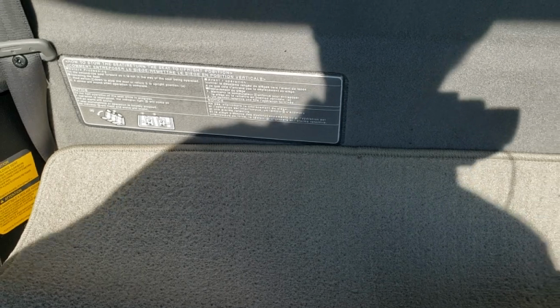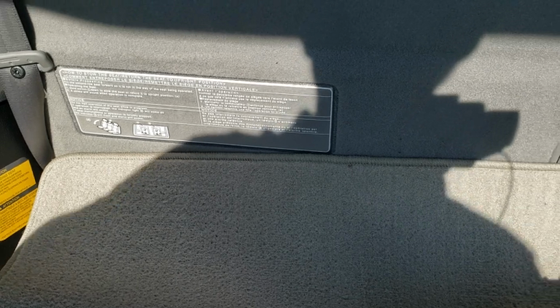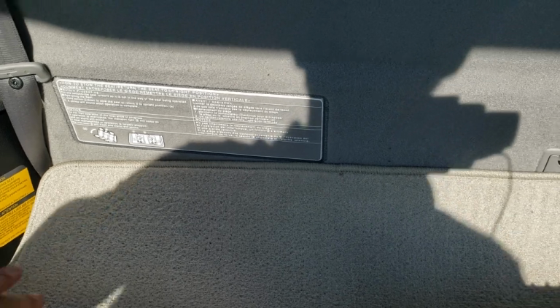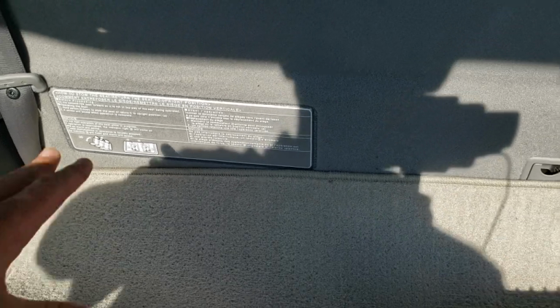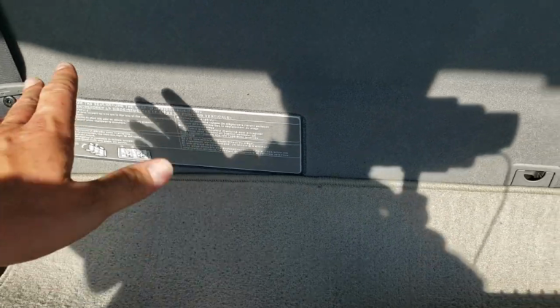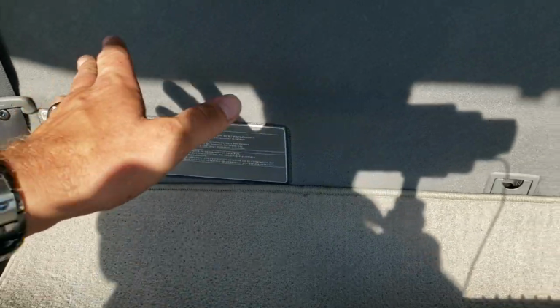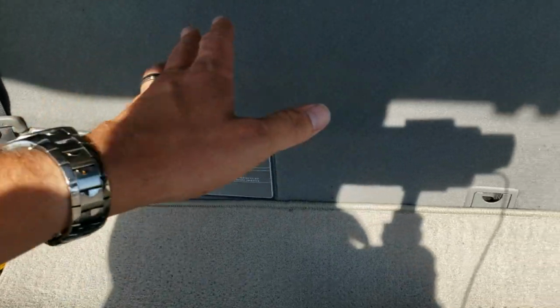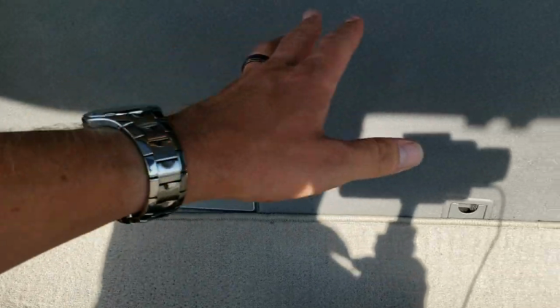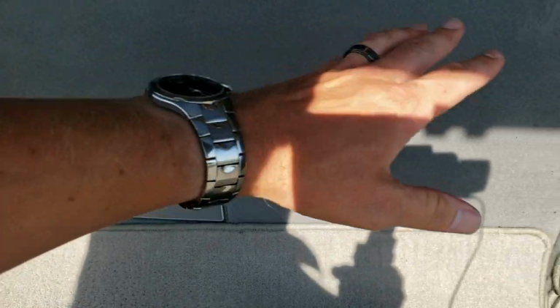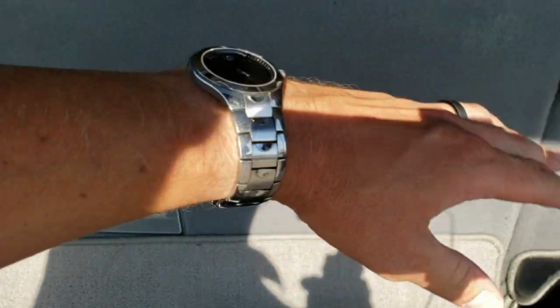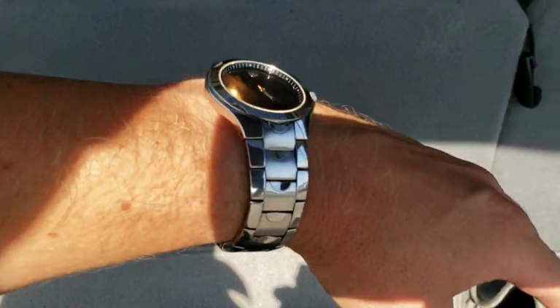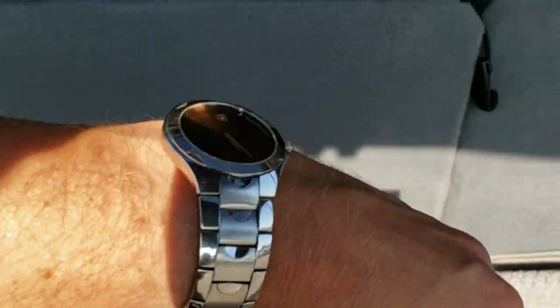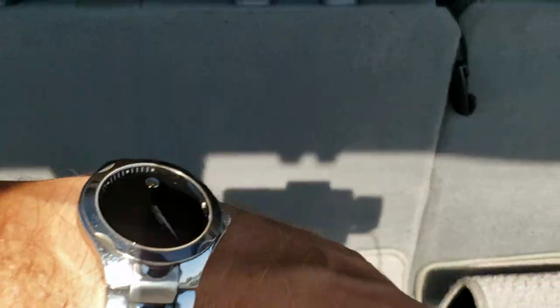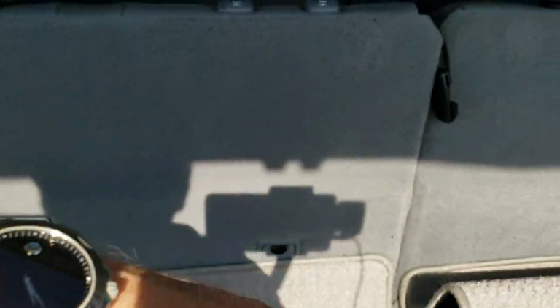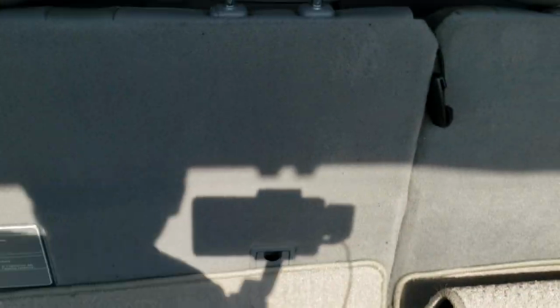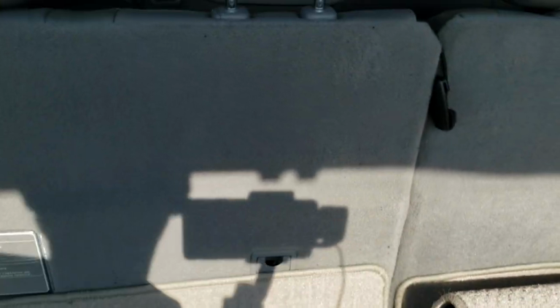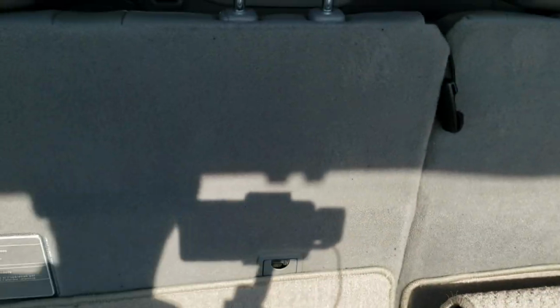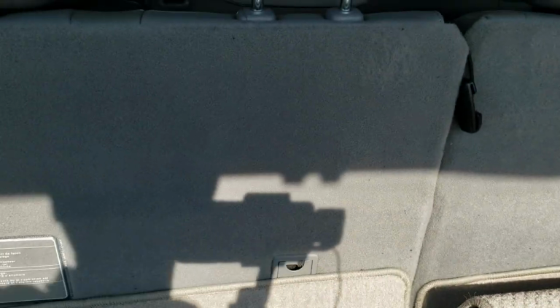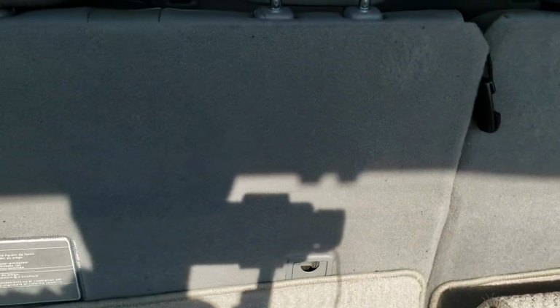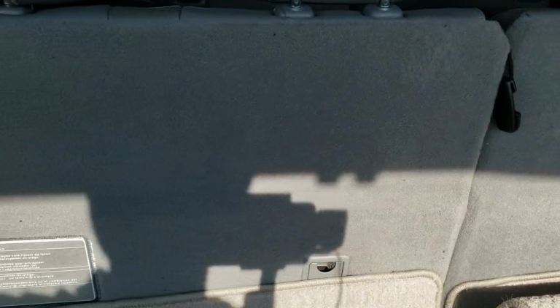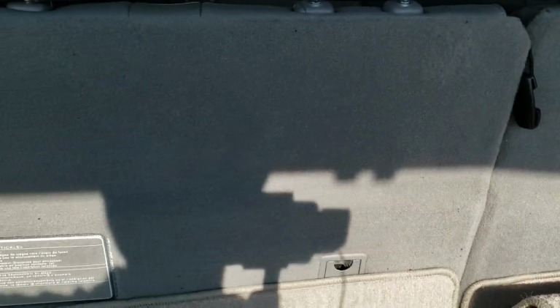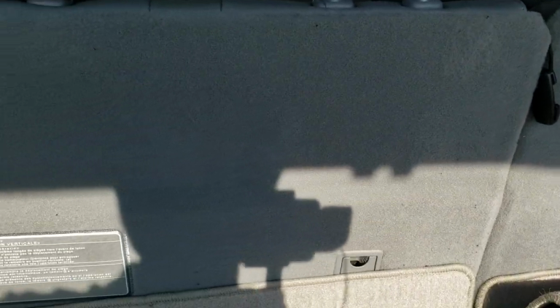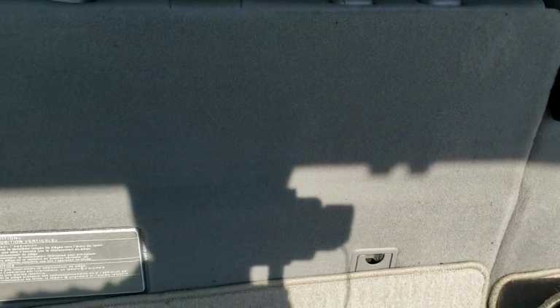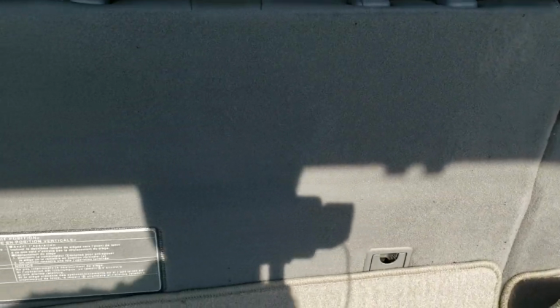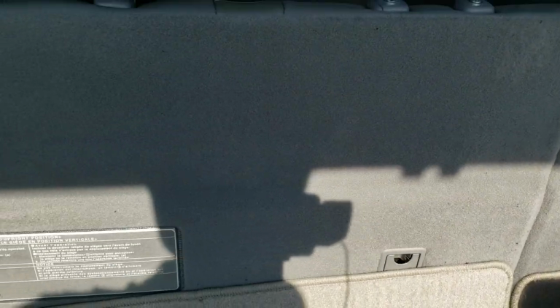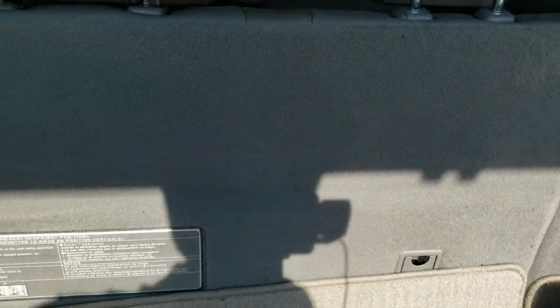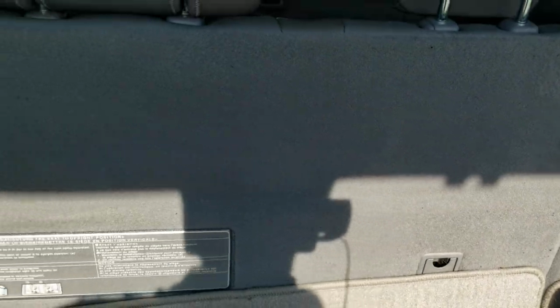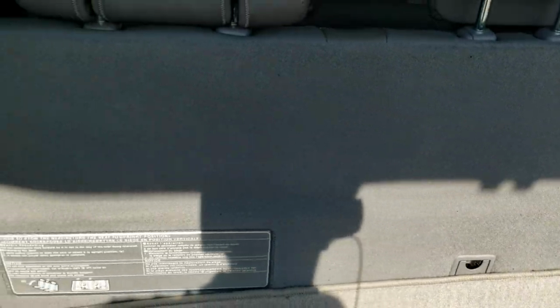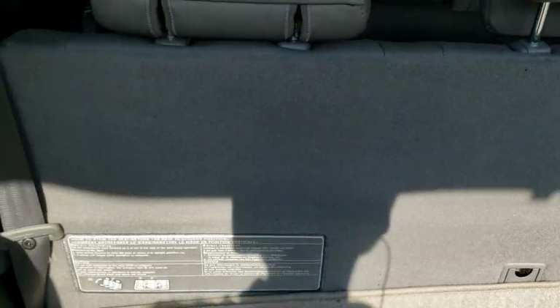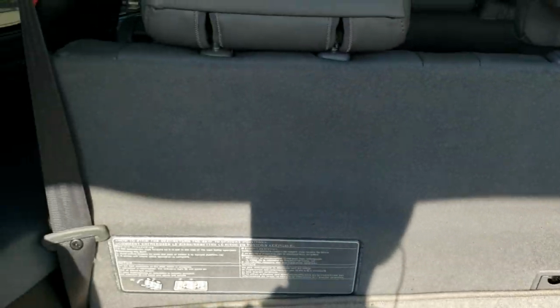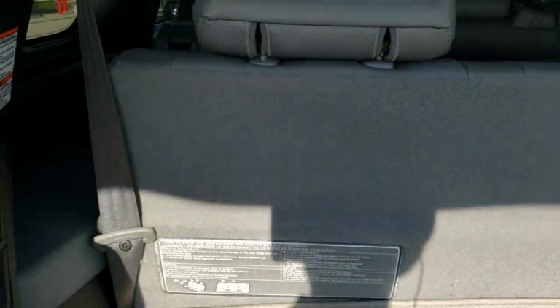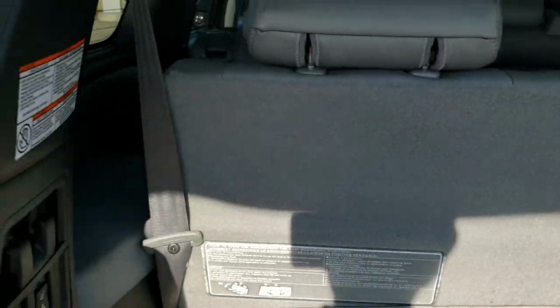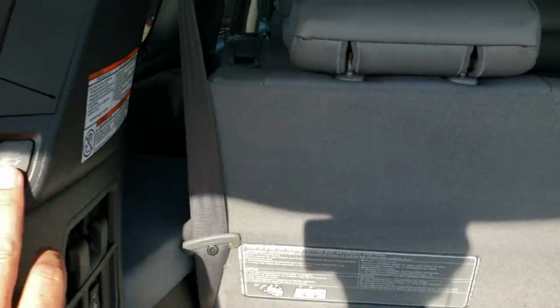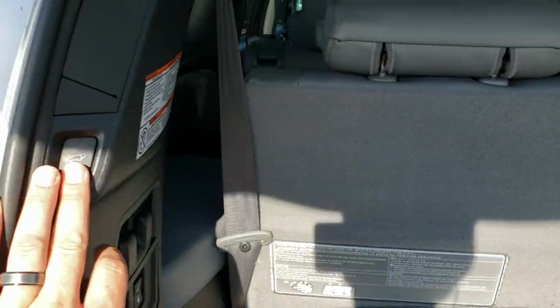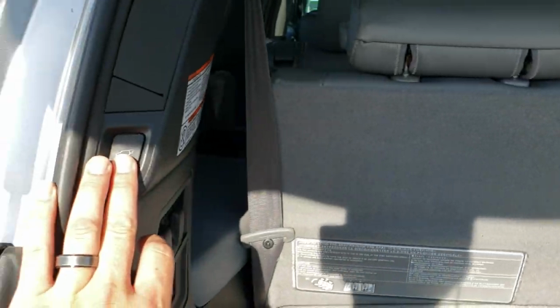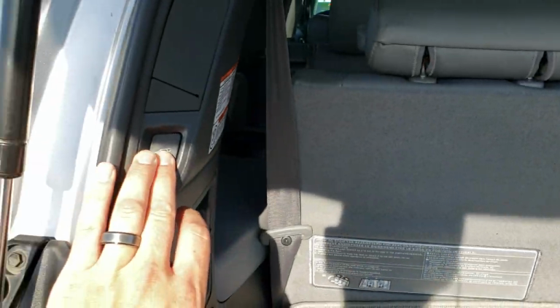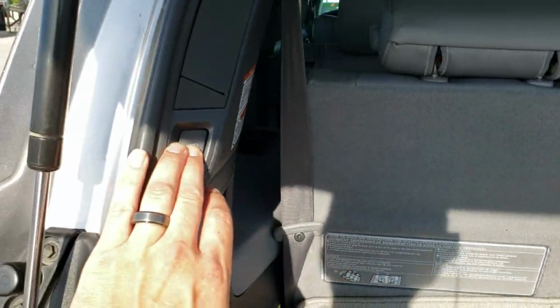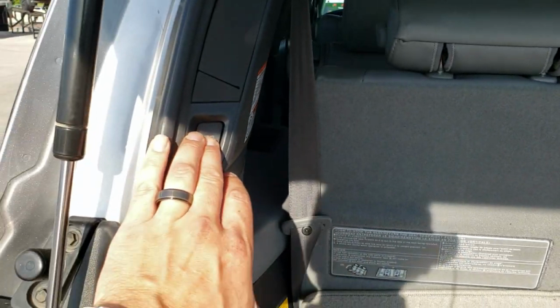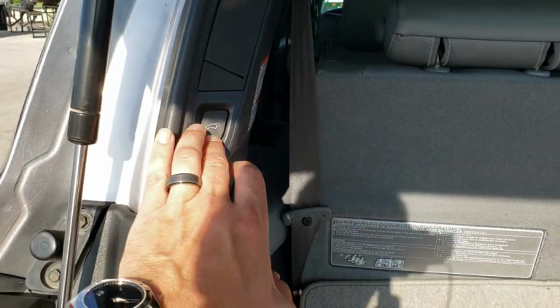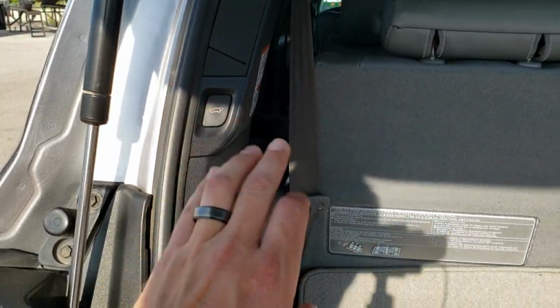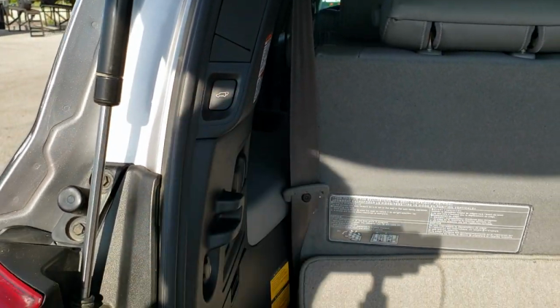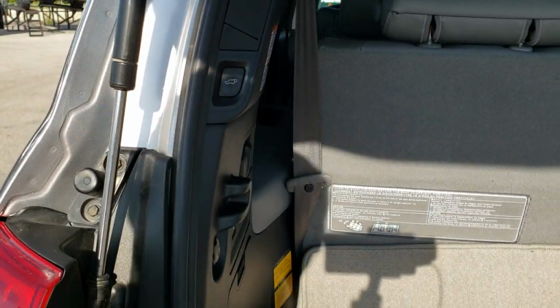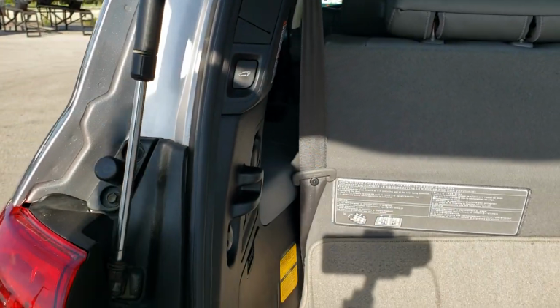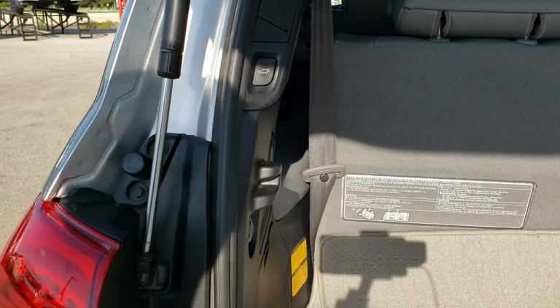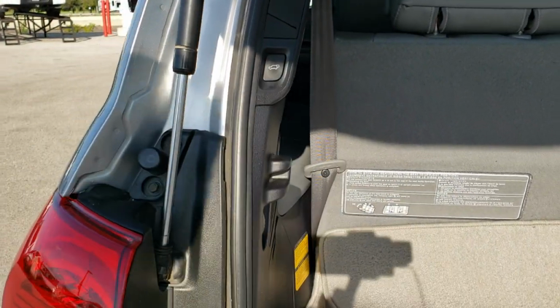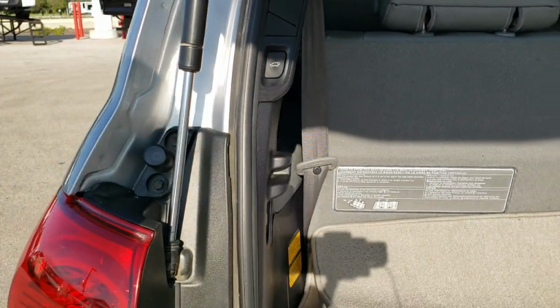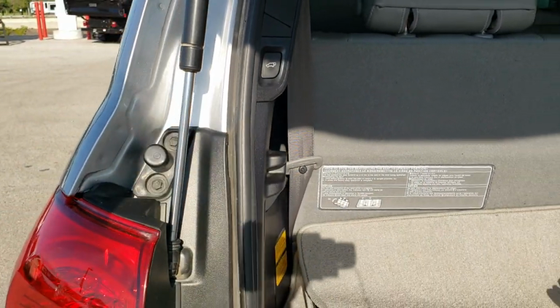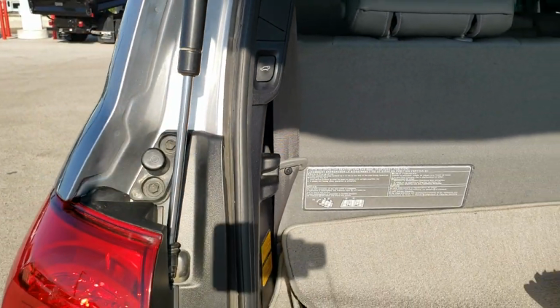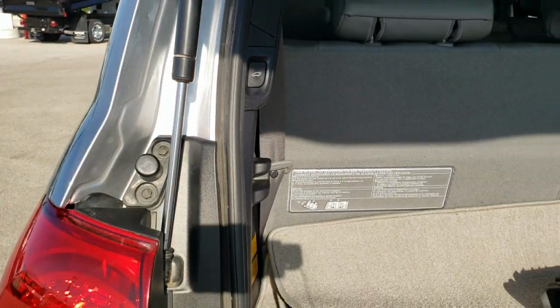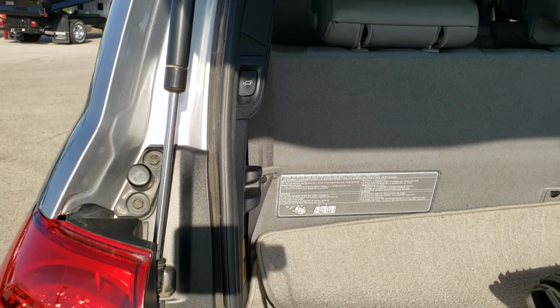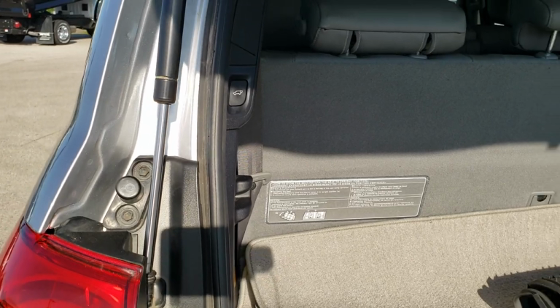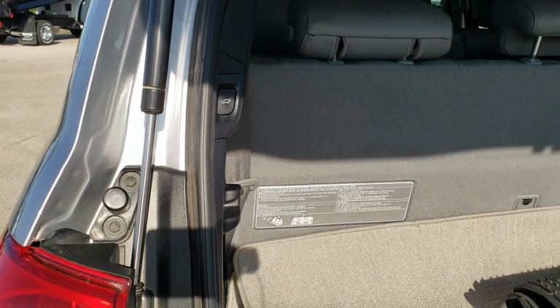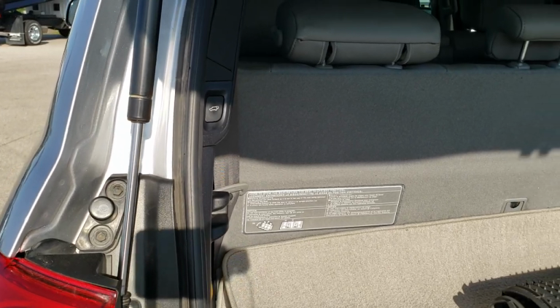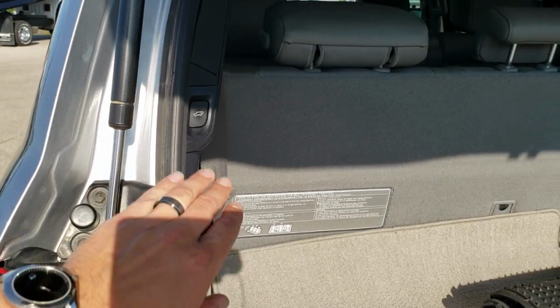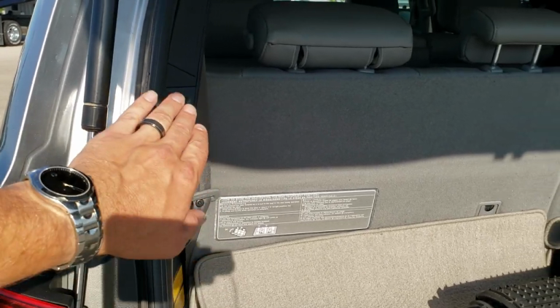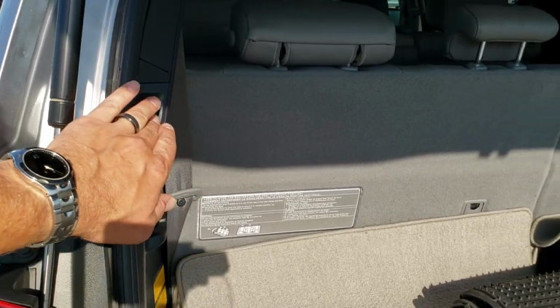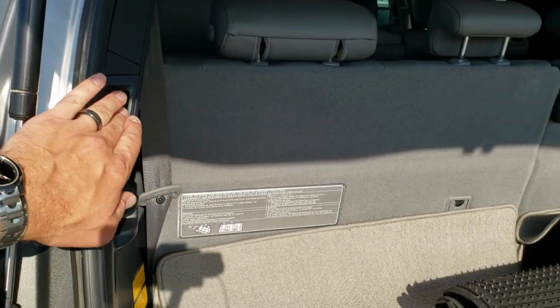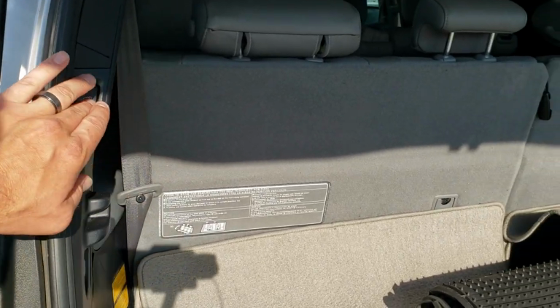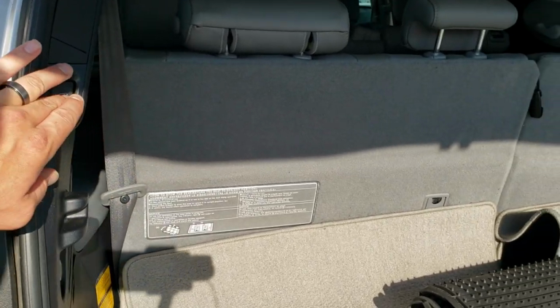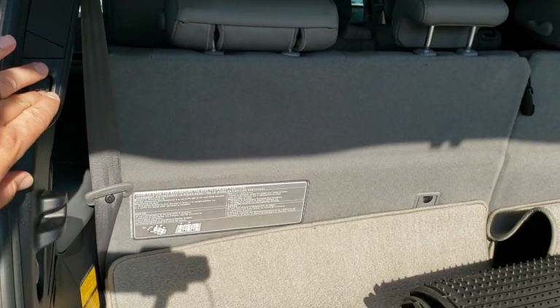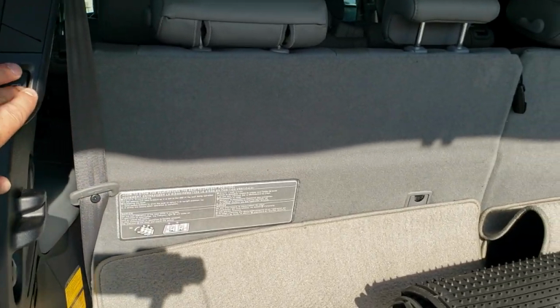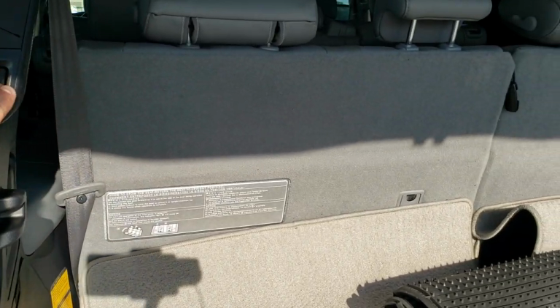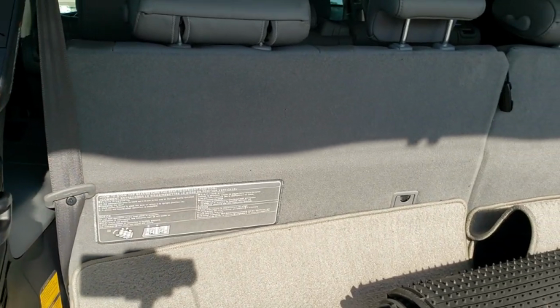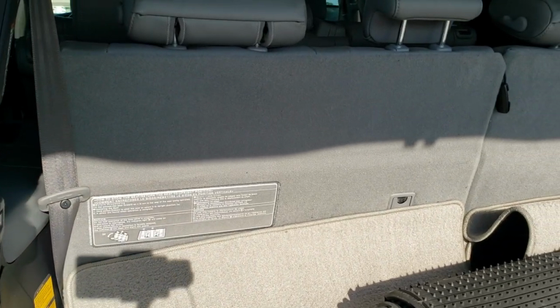These third row seats do fold down. And to get that rear gate down you just press — it must be turned off right now.